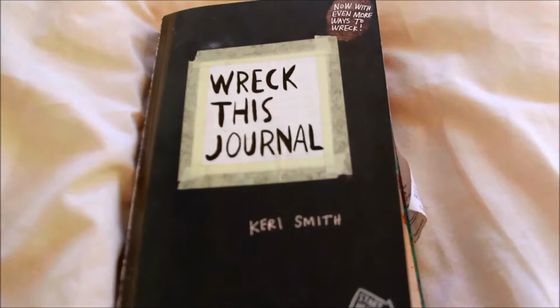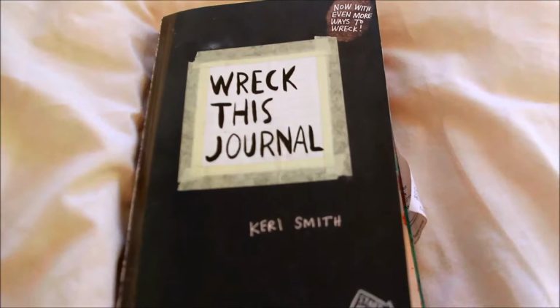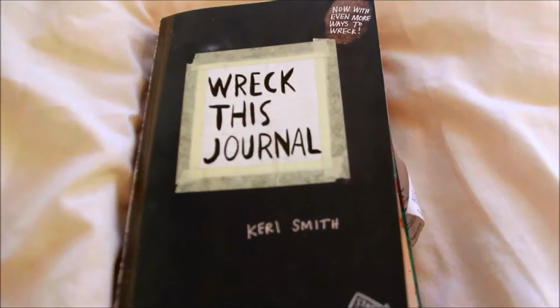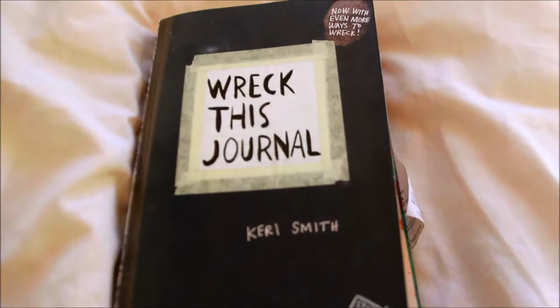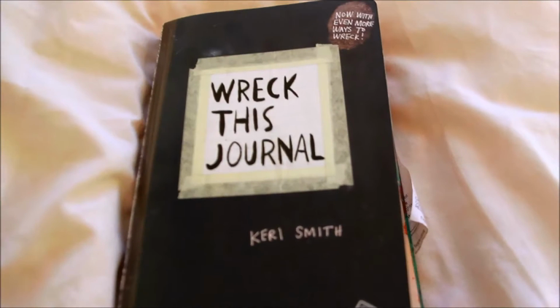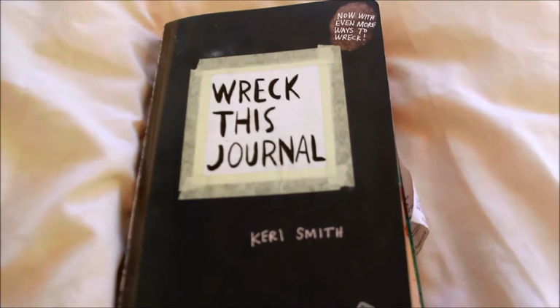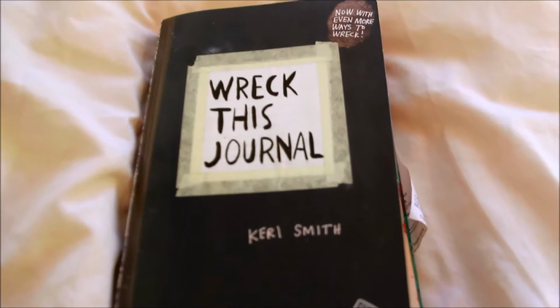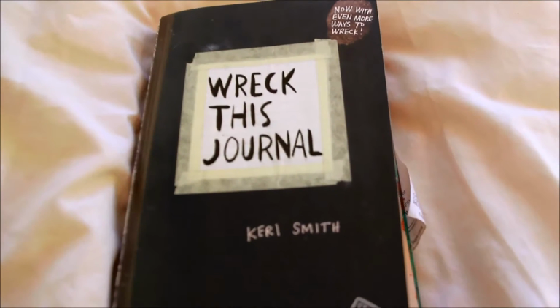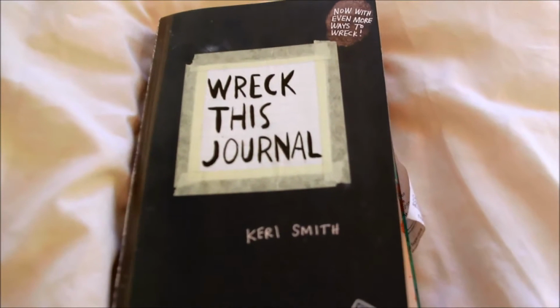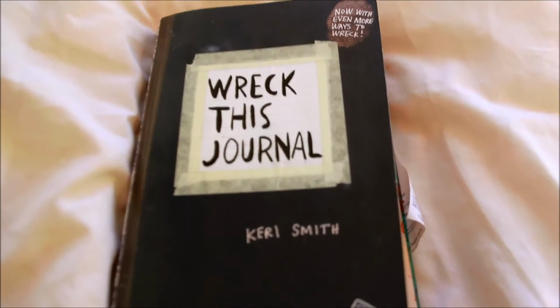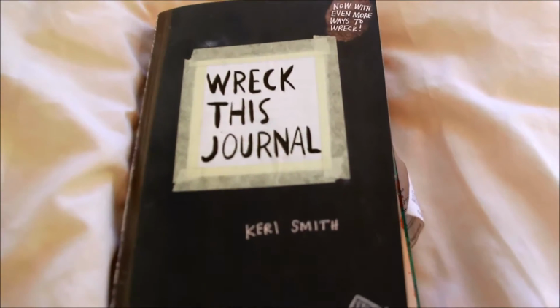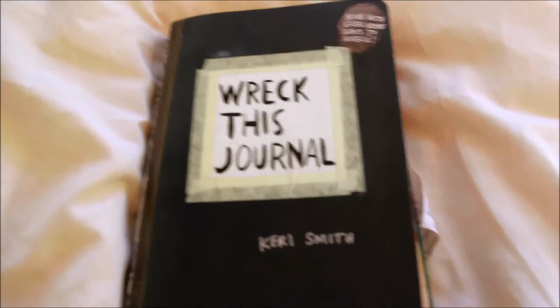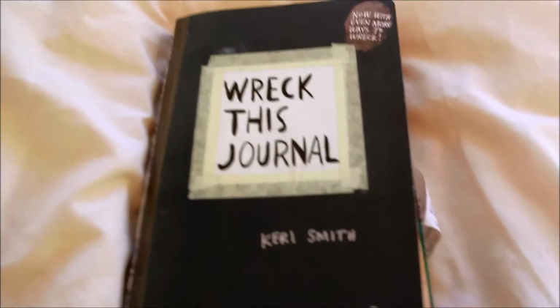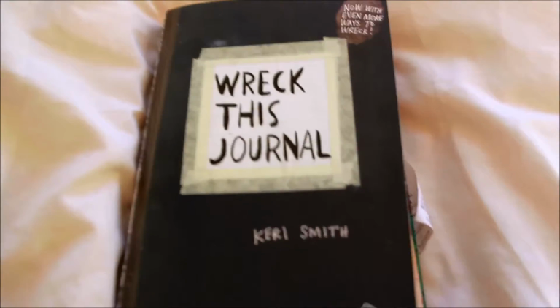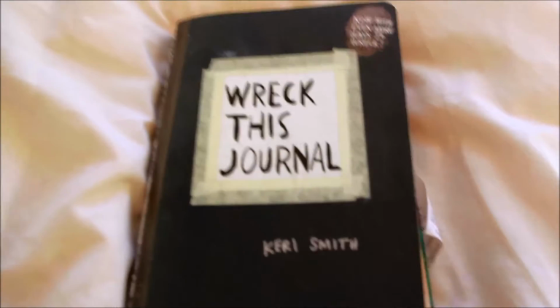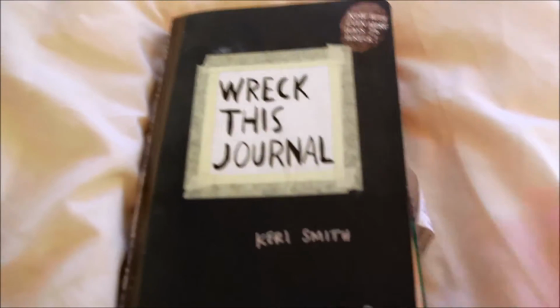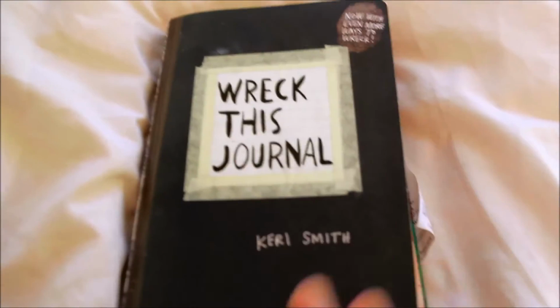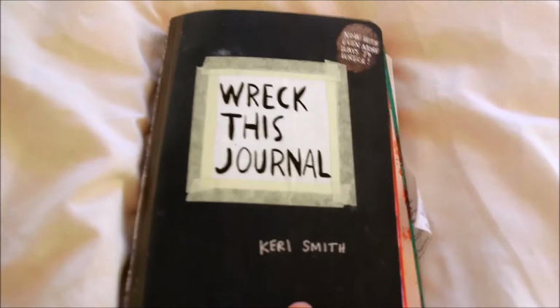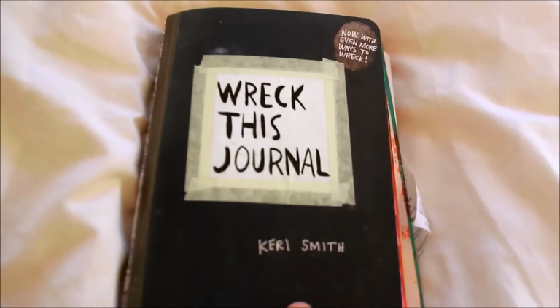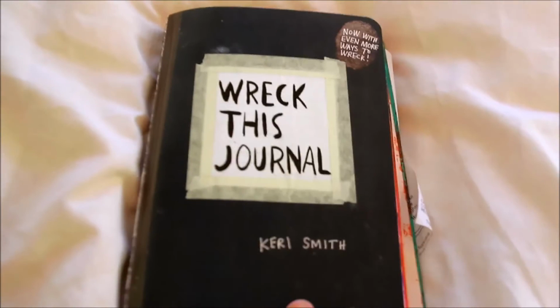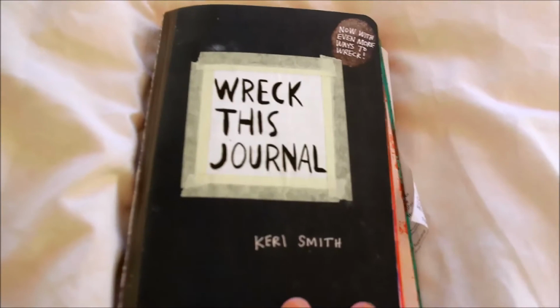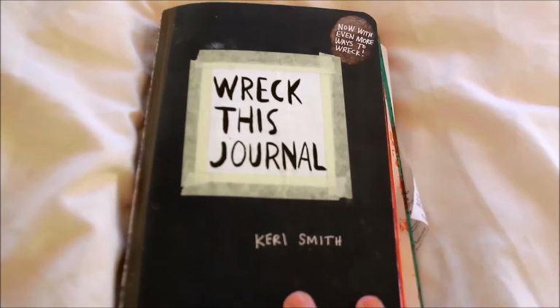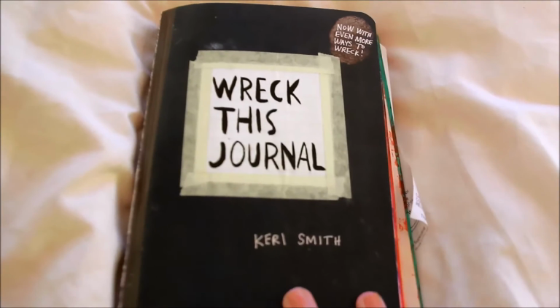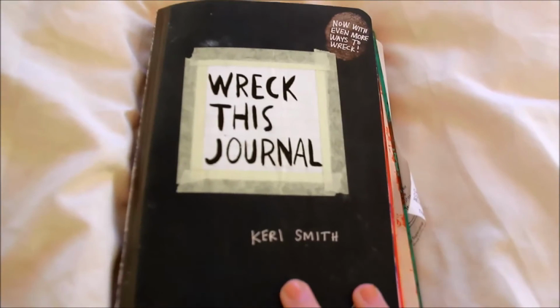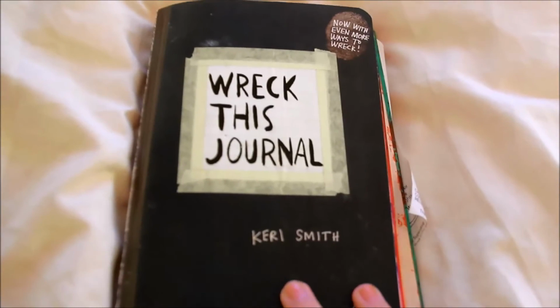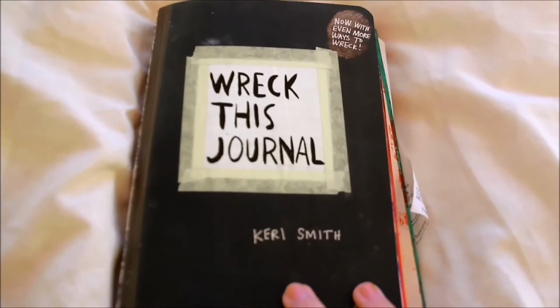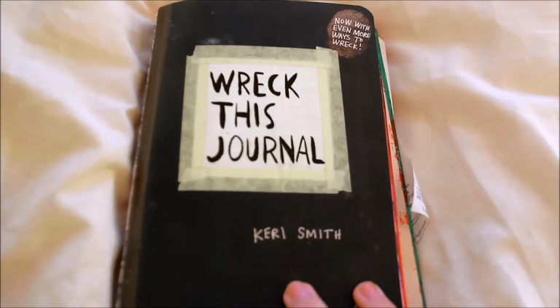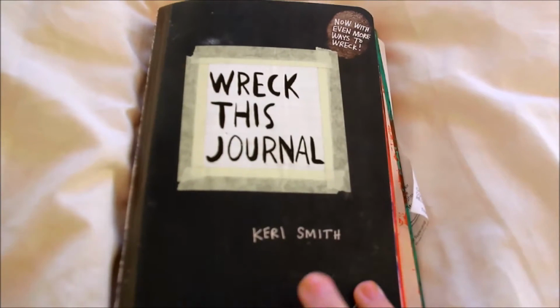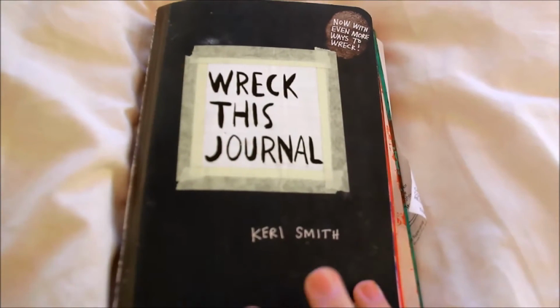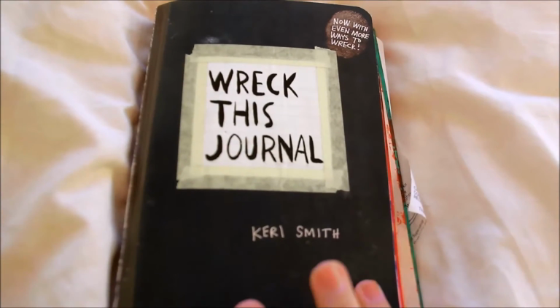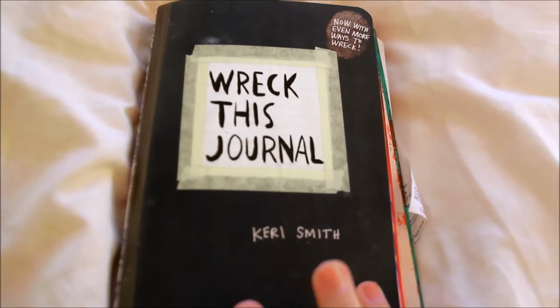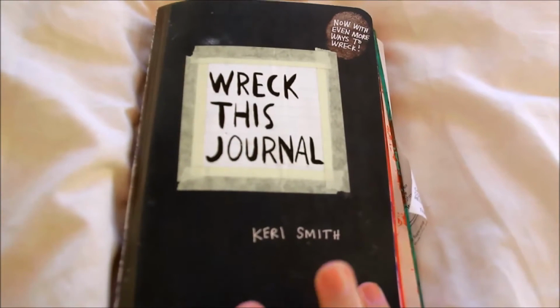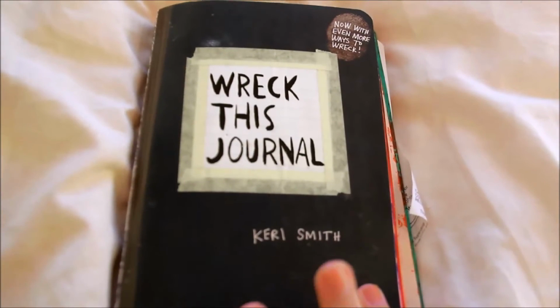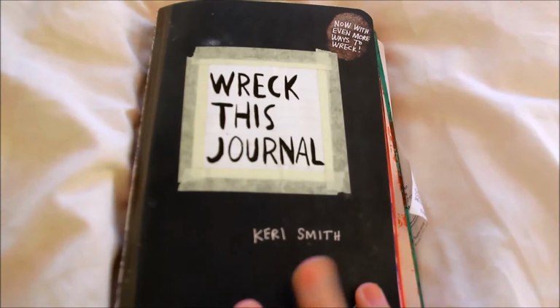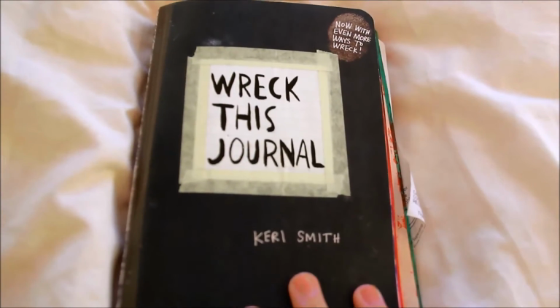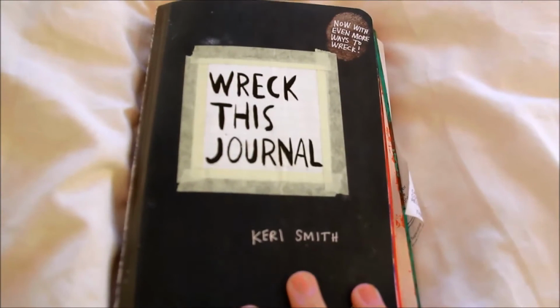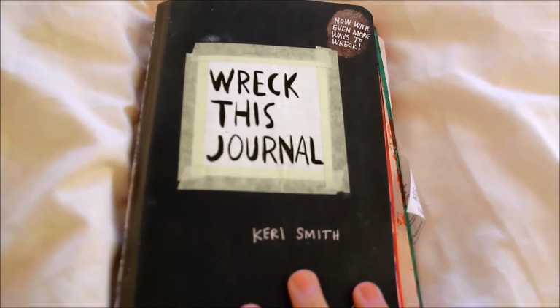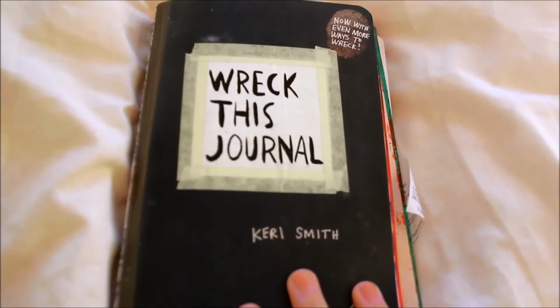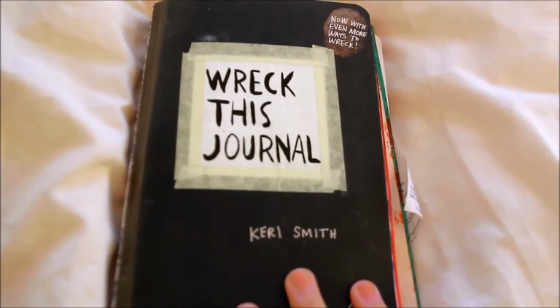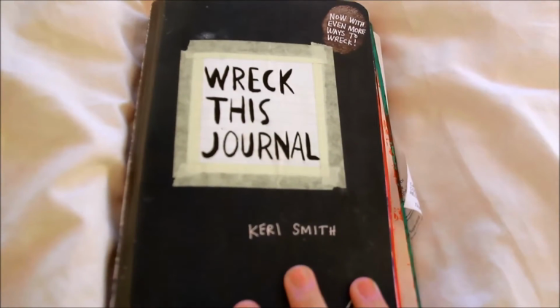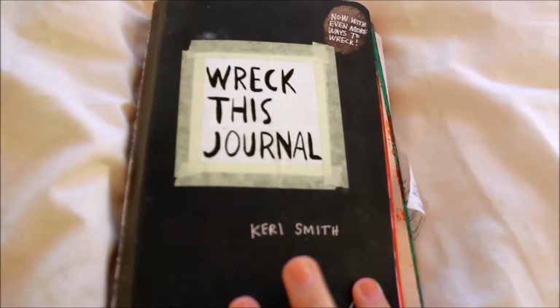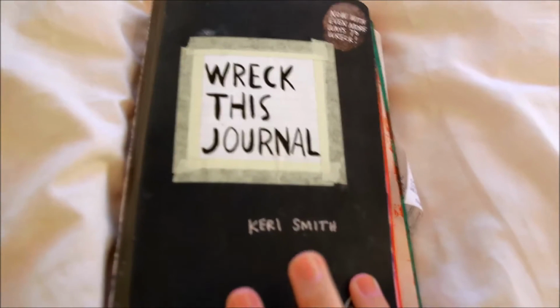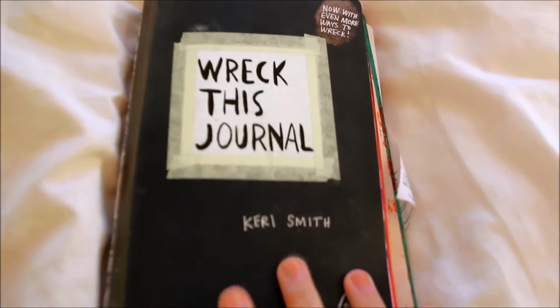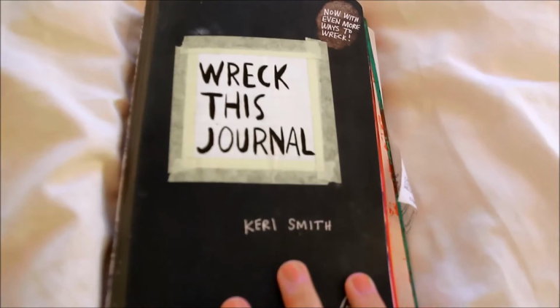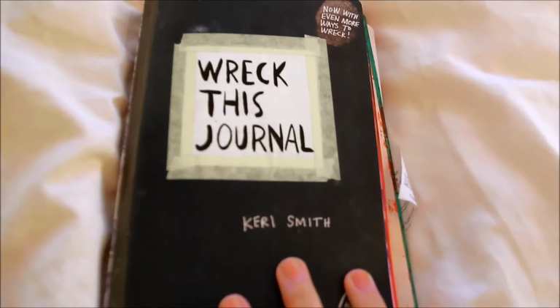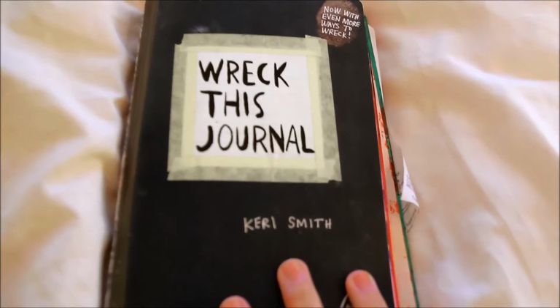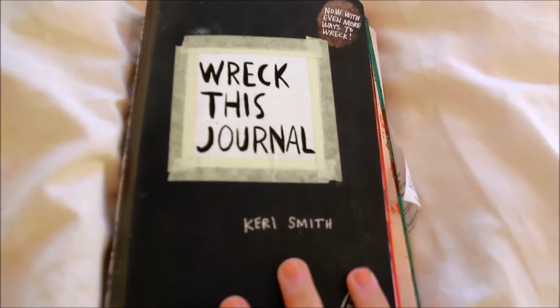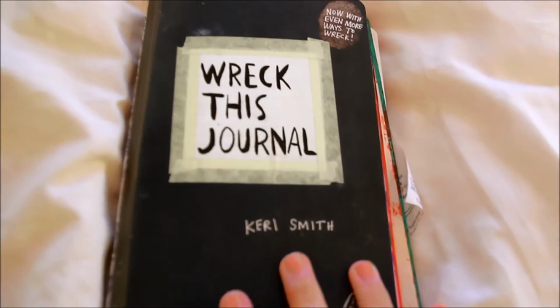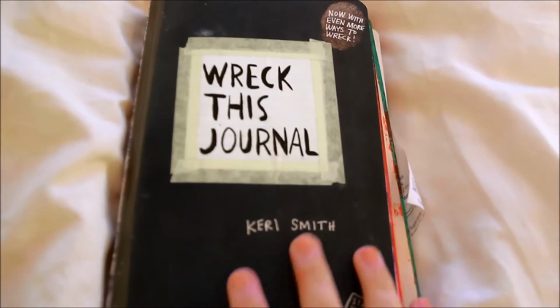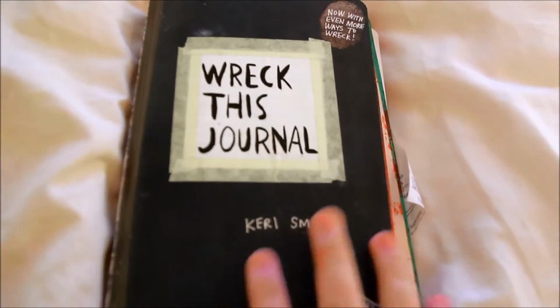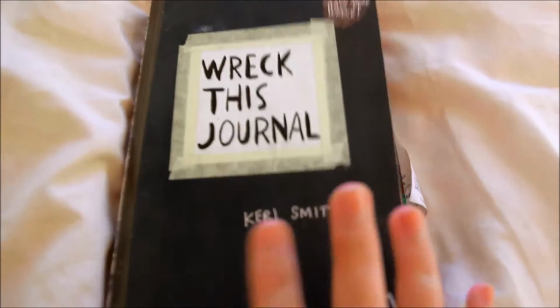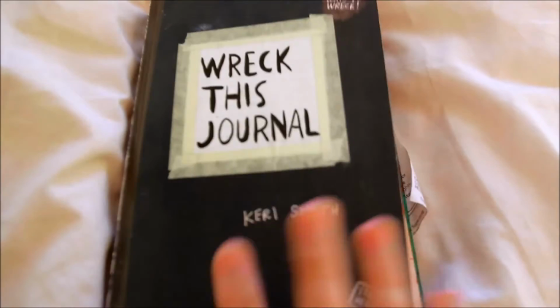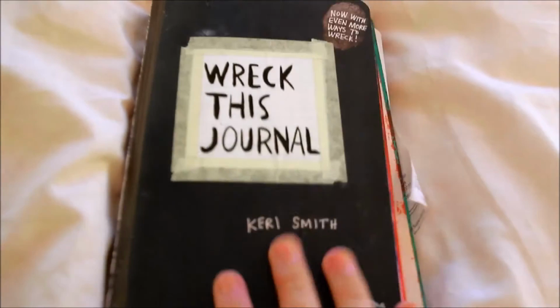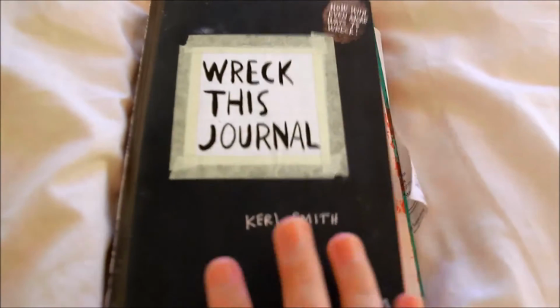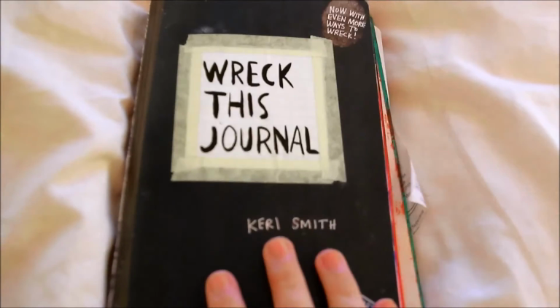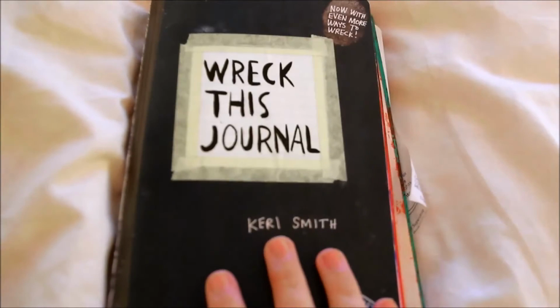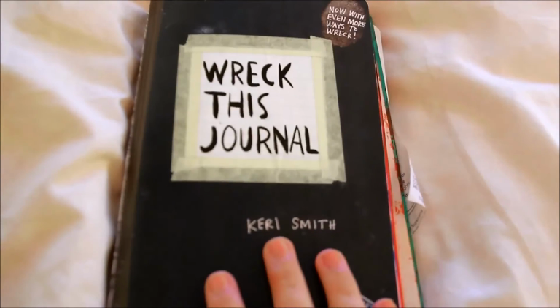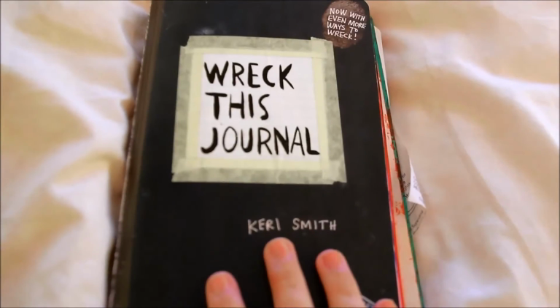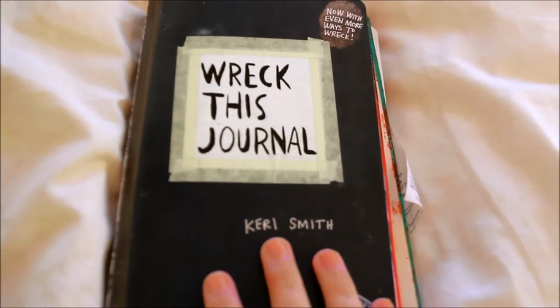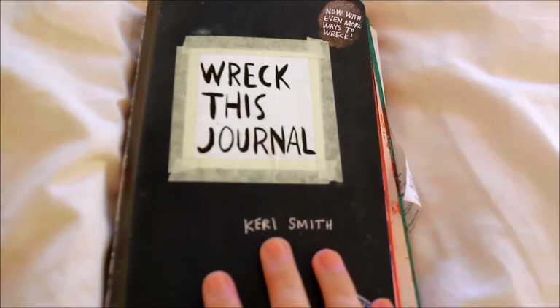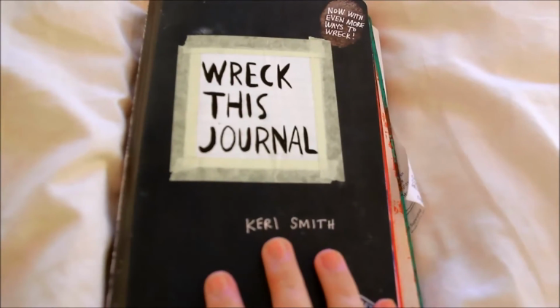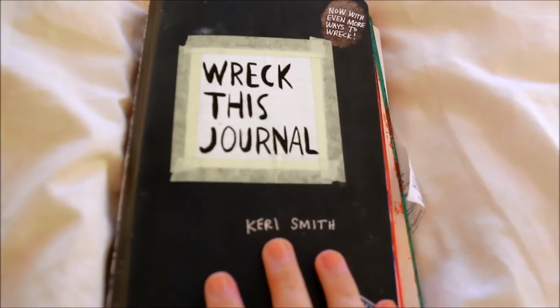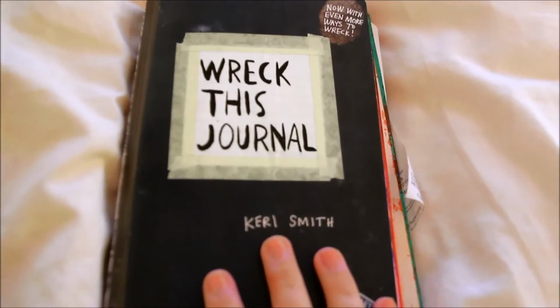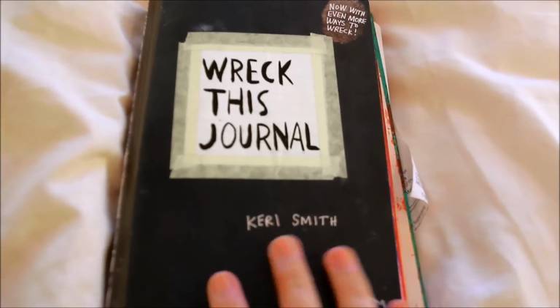This is part one of my Wreck This Journal series that I'm going to be doing on this channel. I'm basically just going to be showing you my Wreck This Journal.